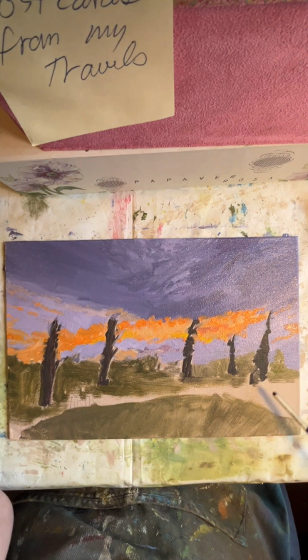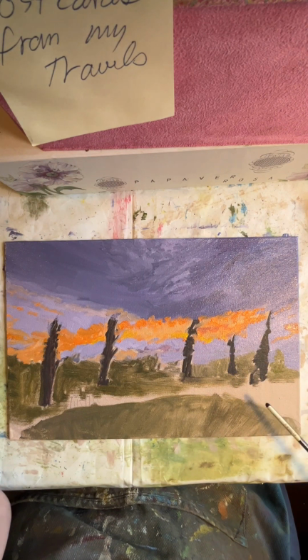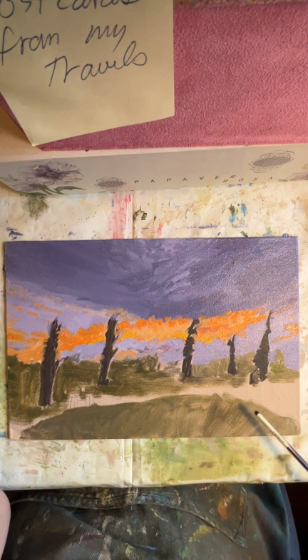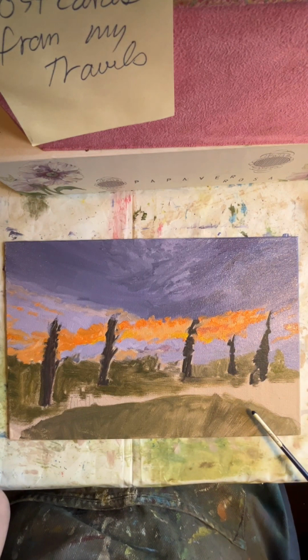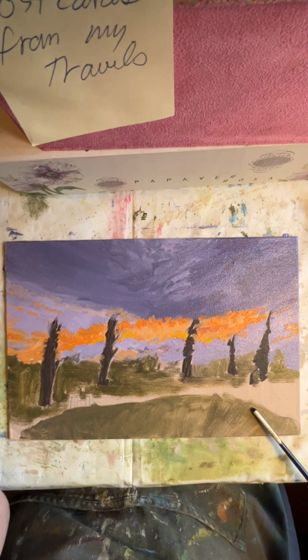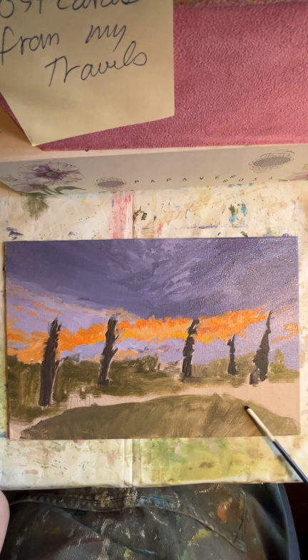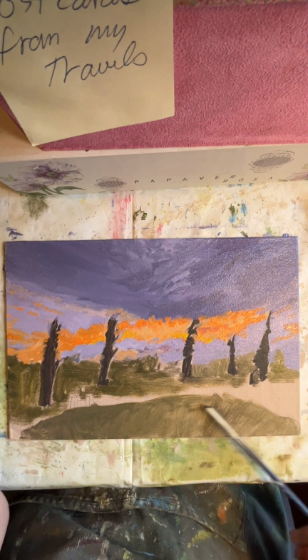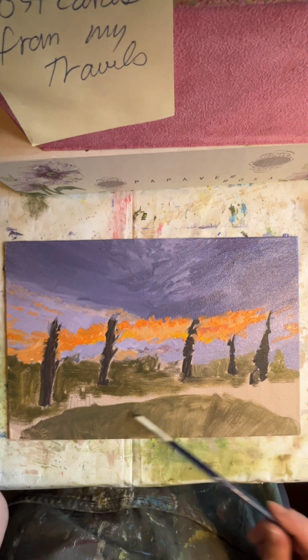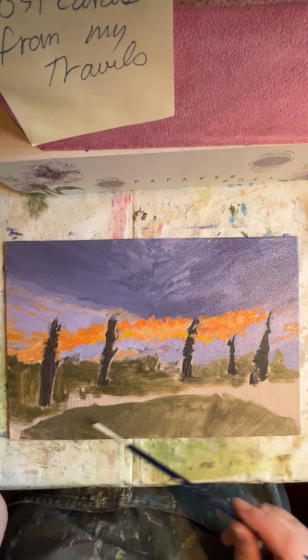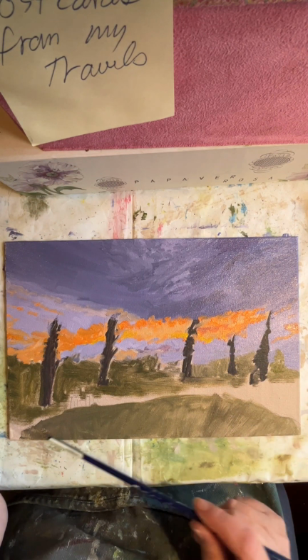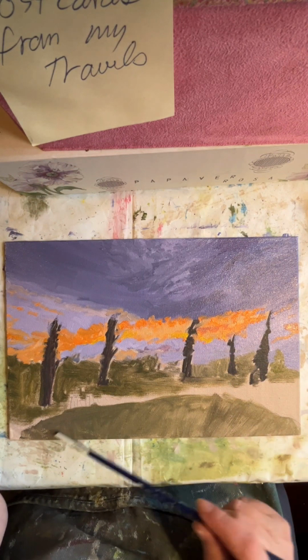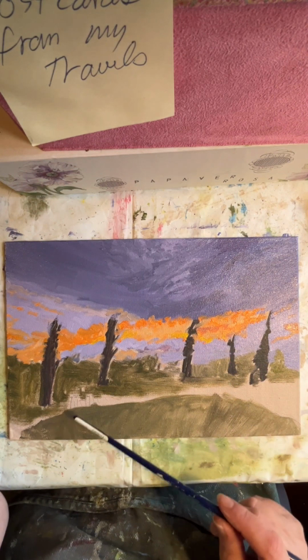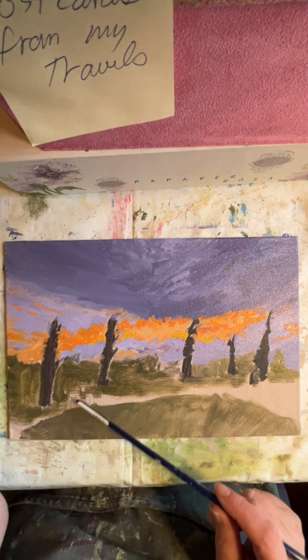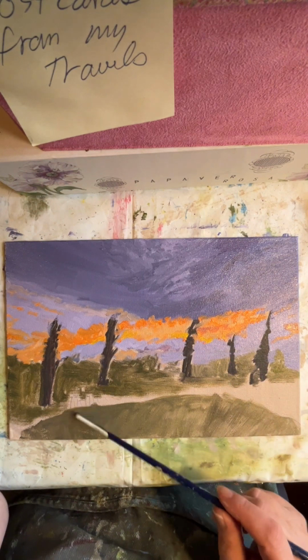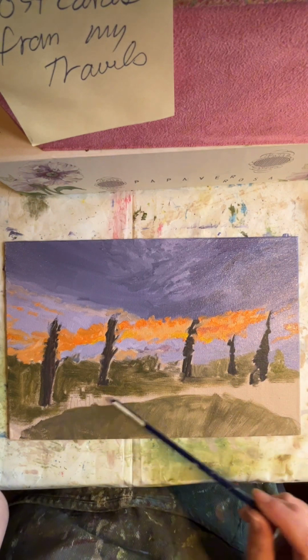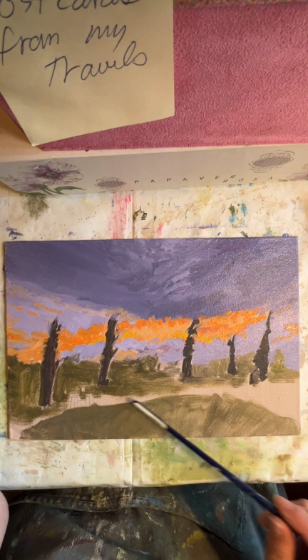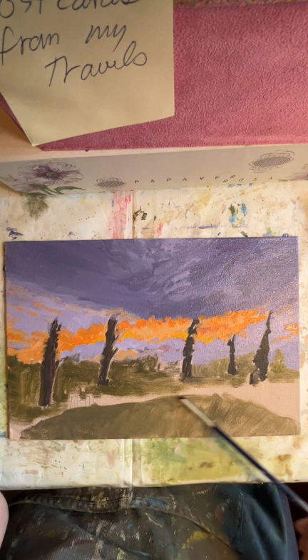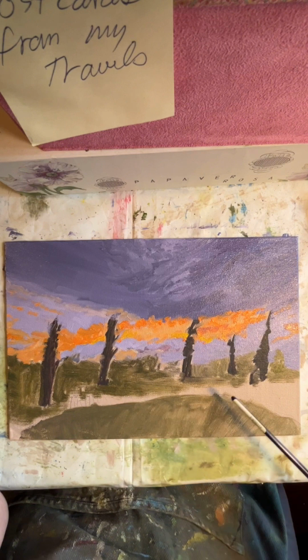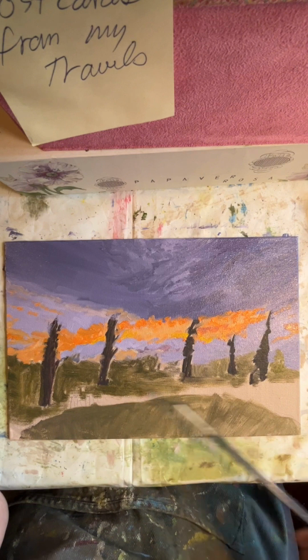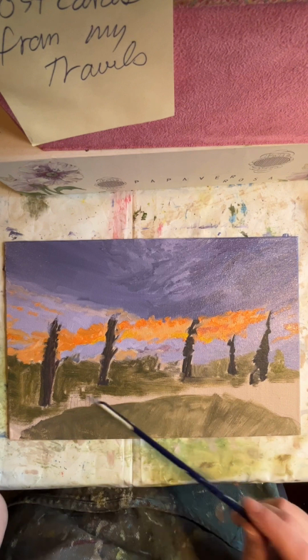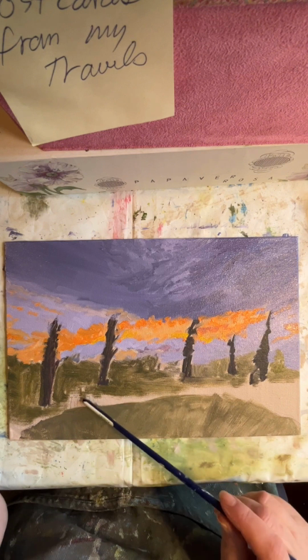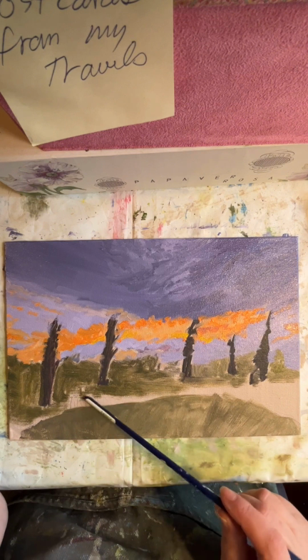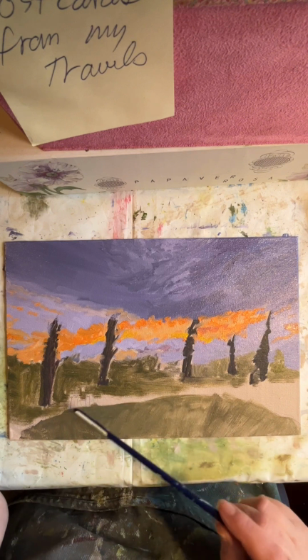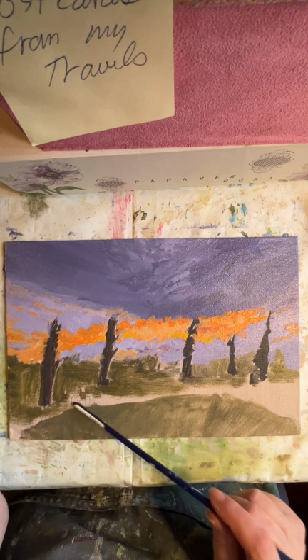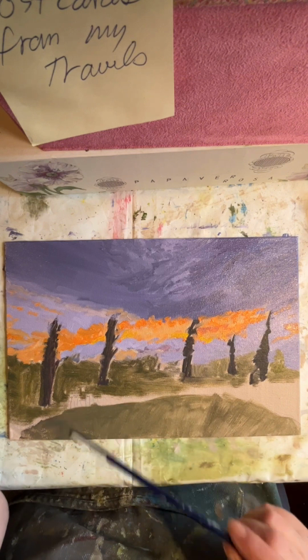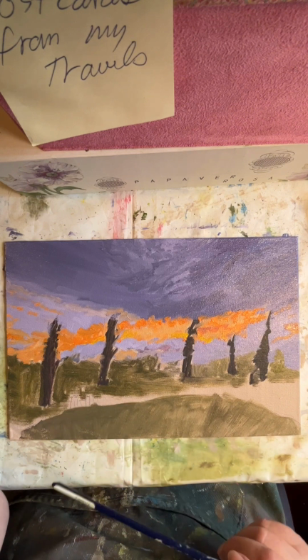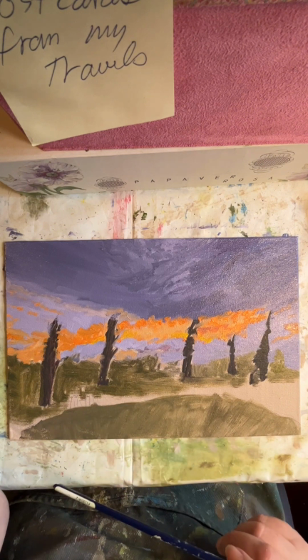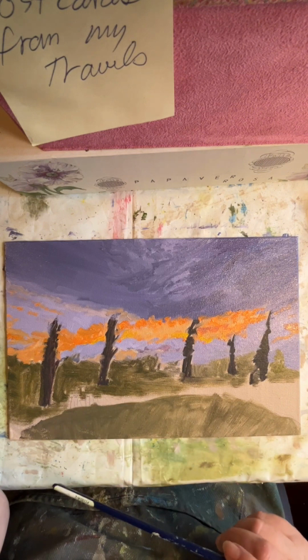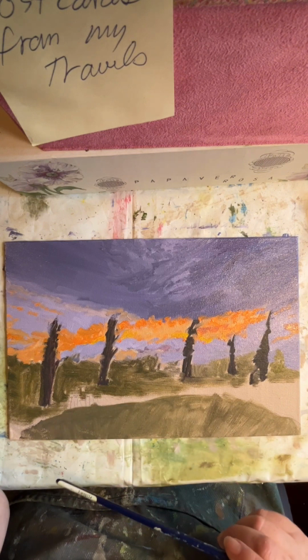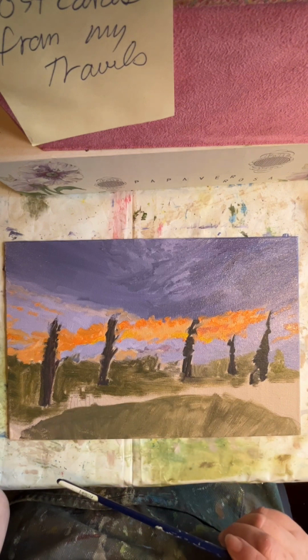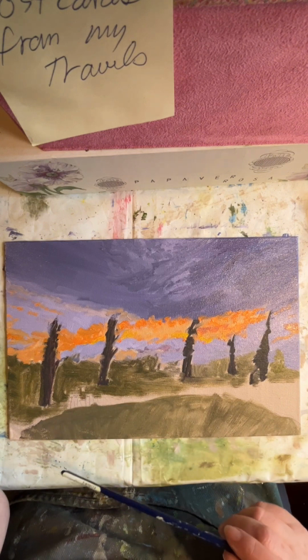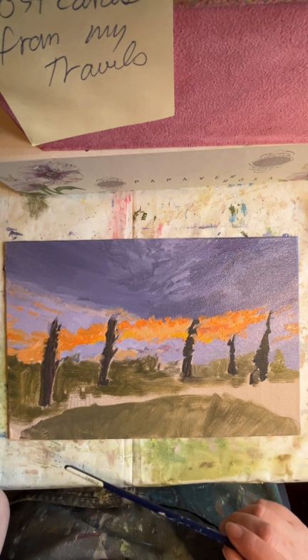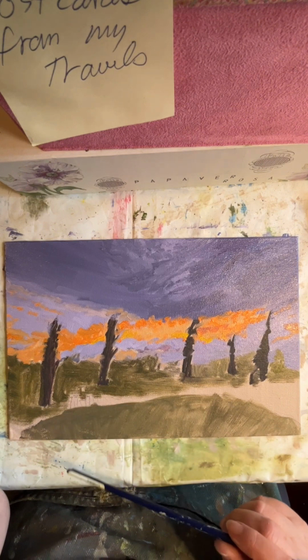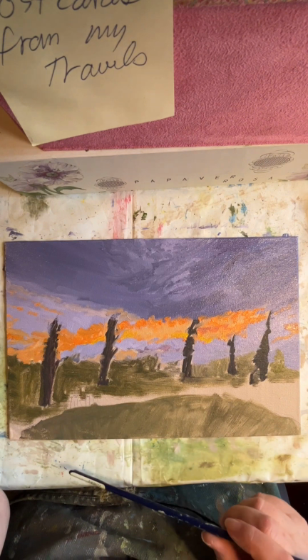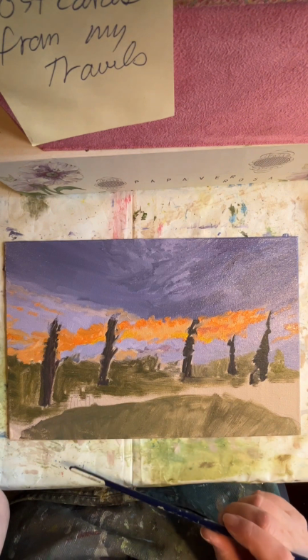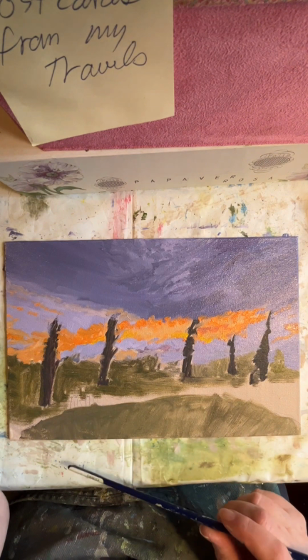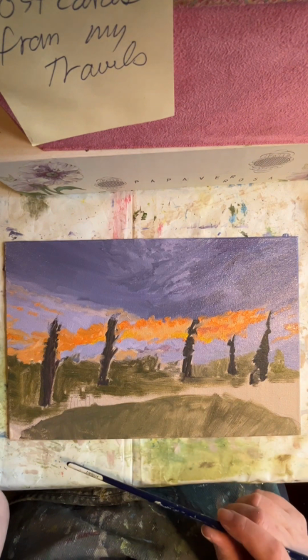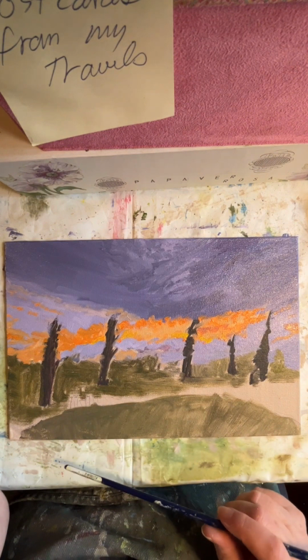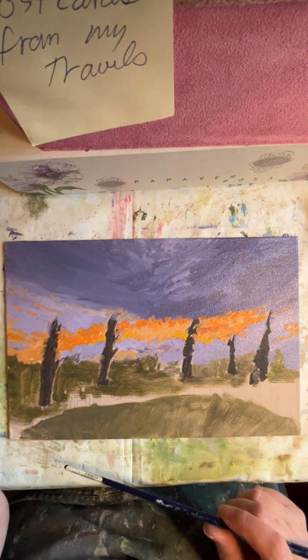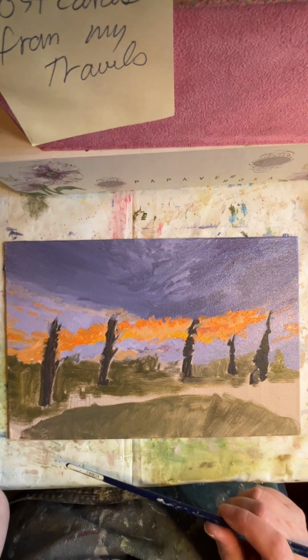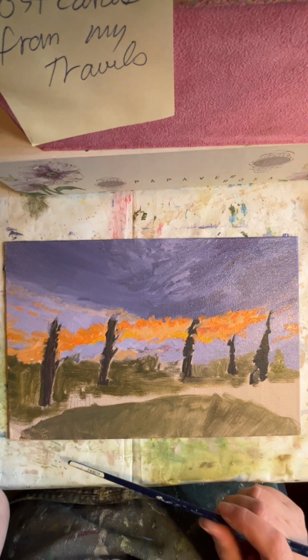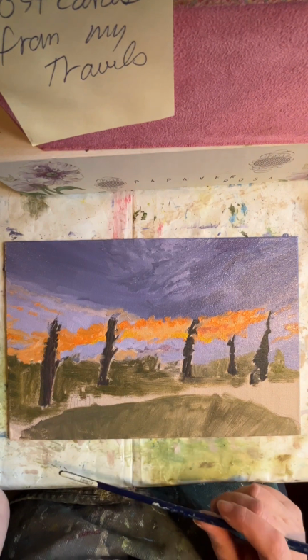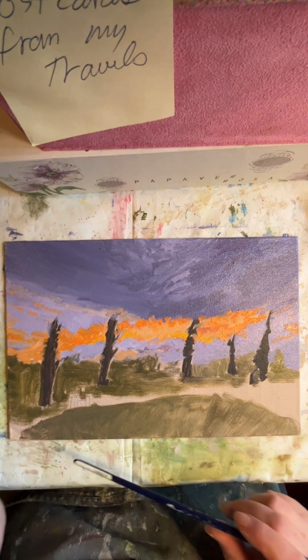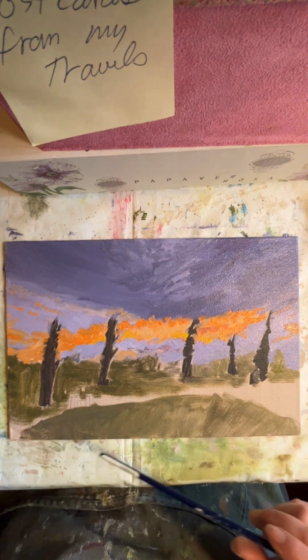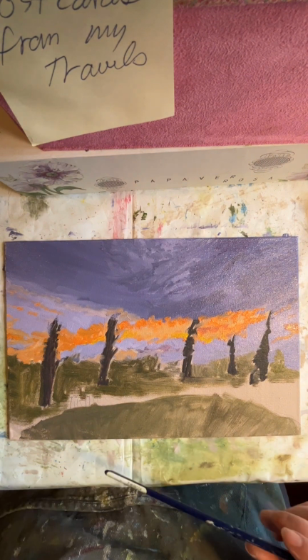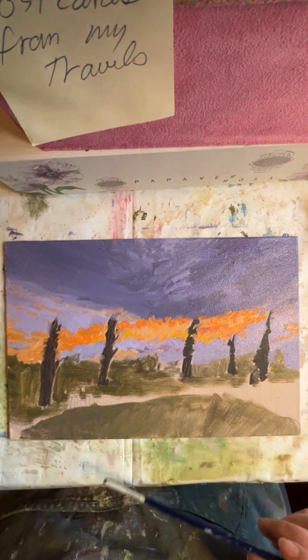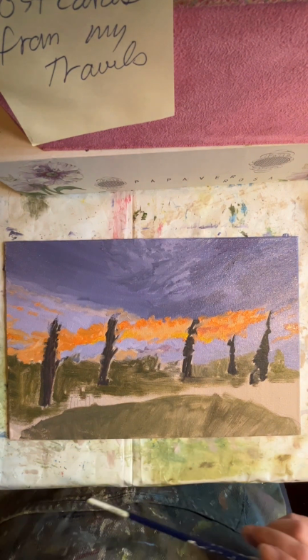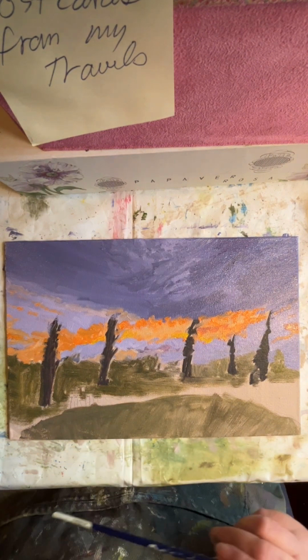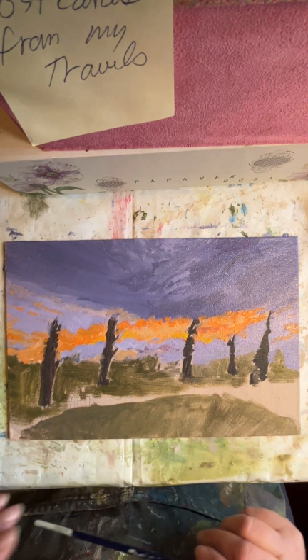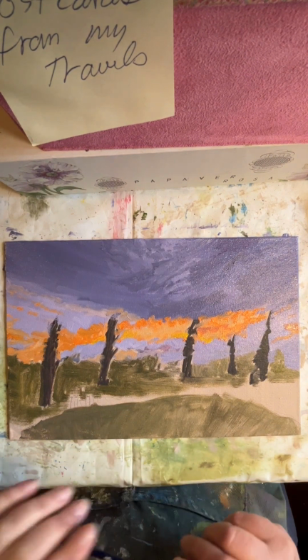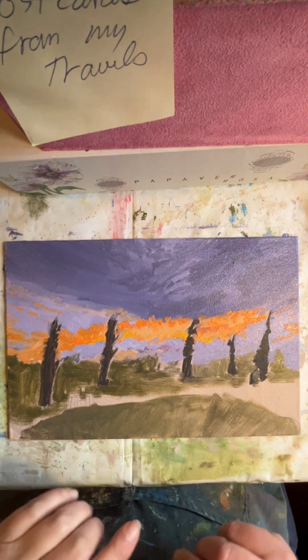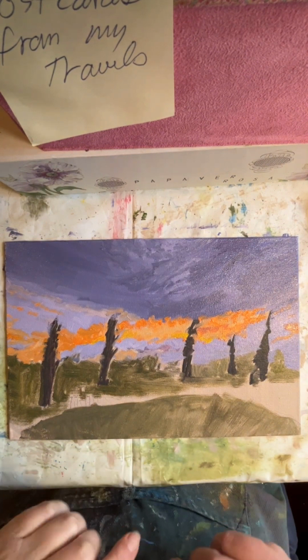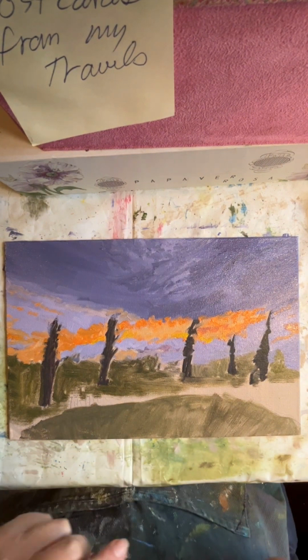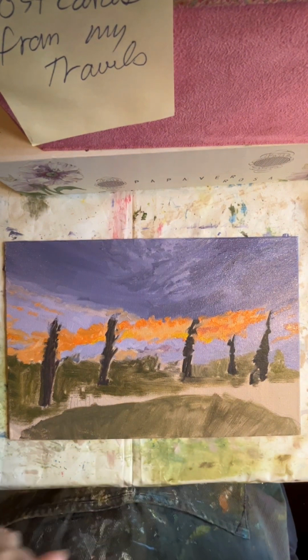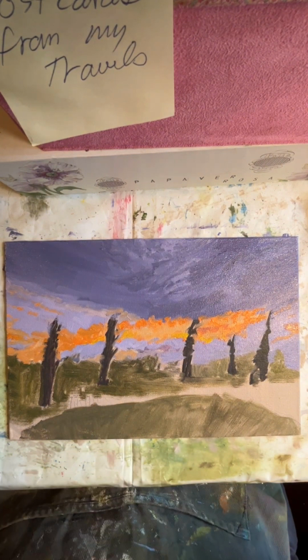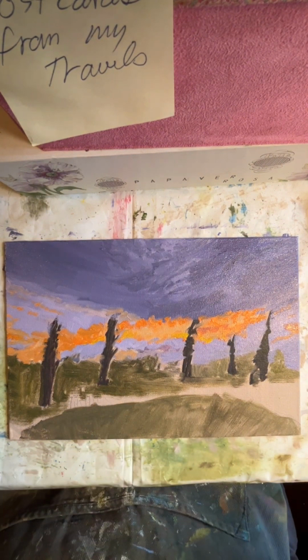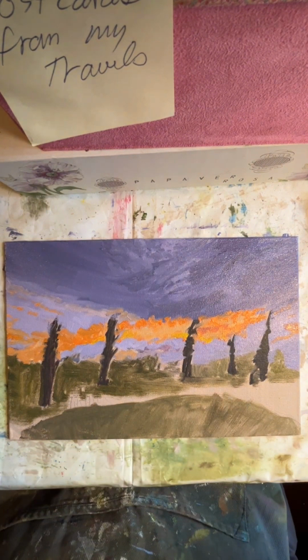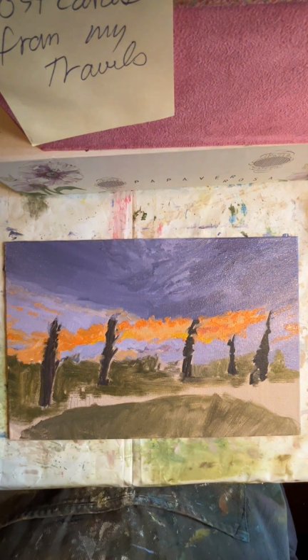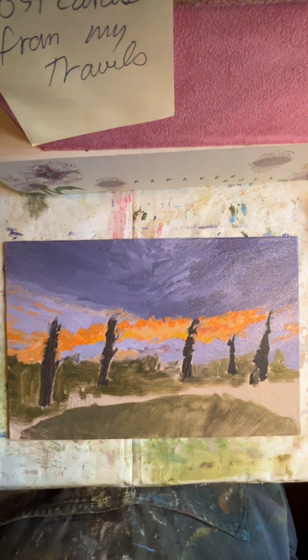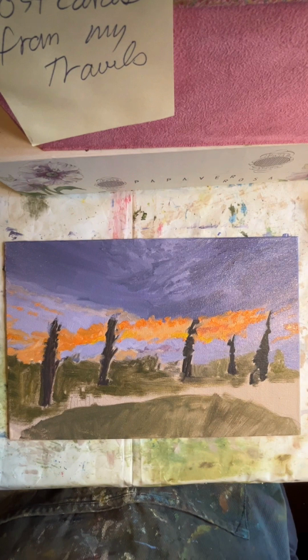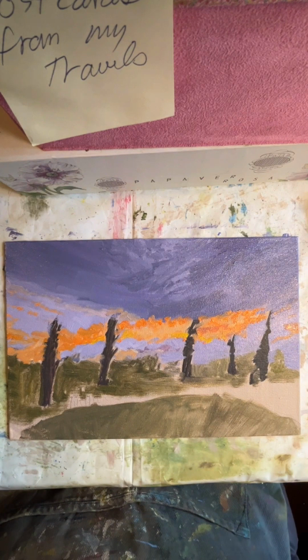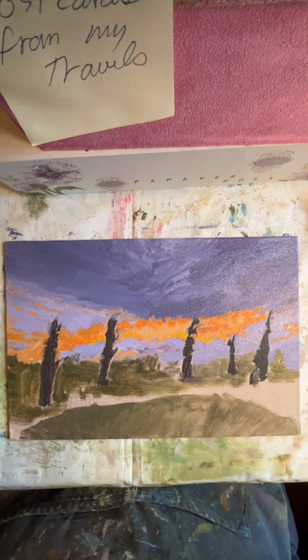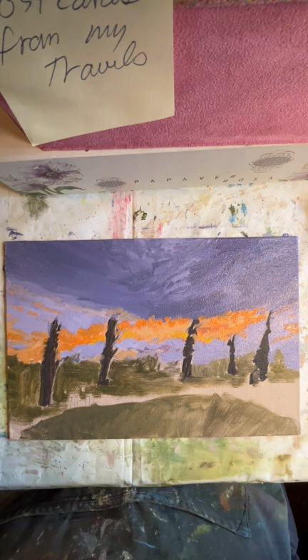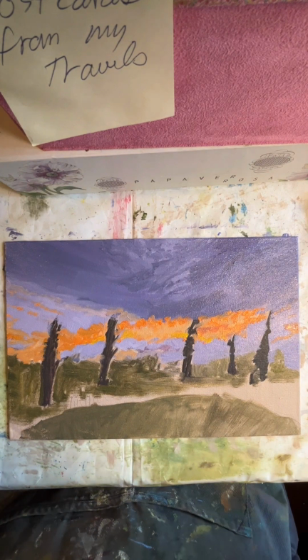I'll also work on this knoll with the grasses — there's a little gate there too. I'll show you how I'm going to do that part.